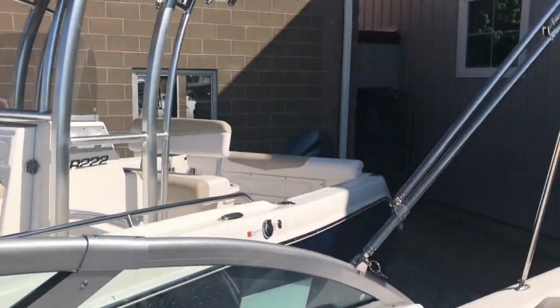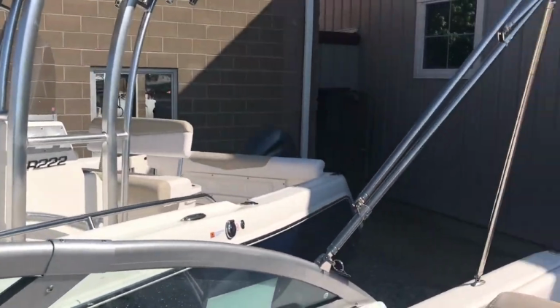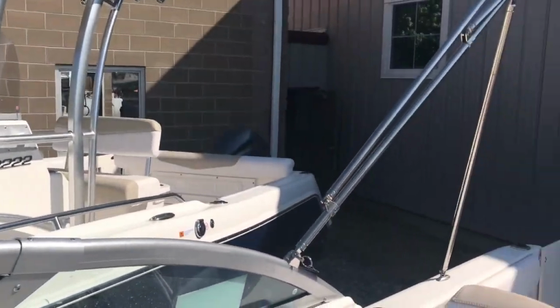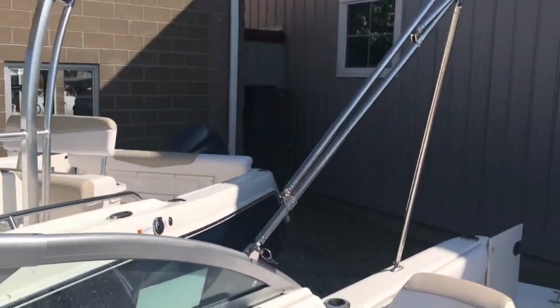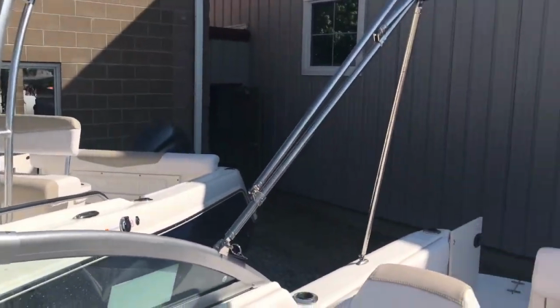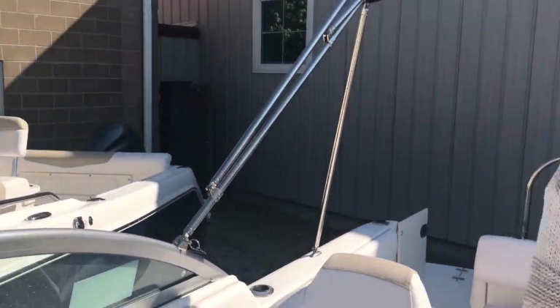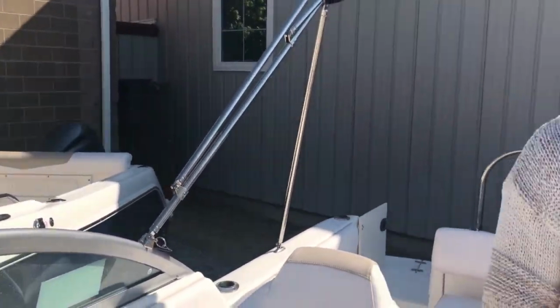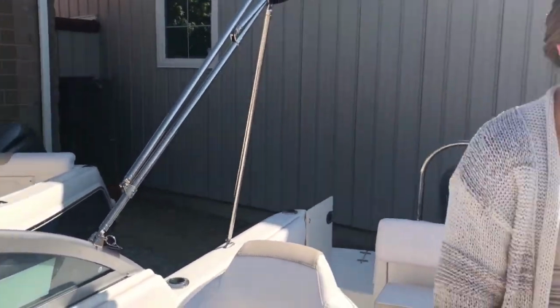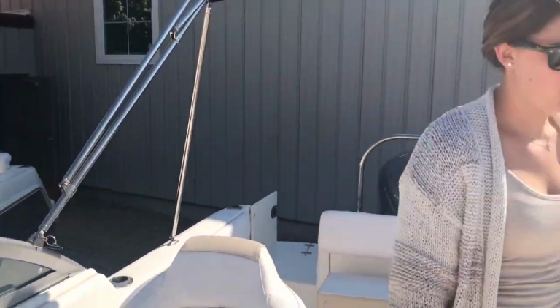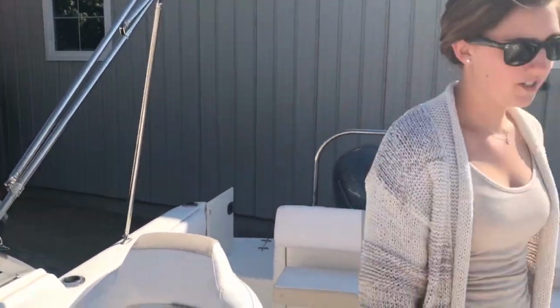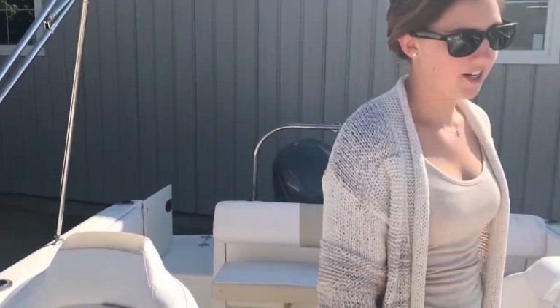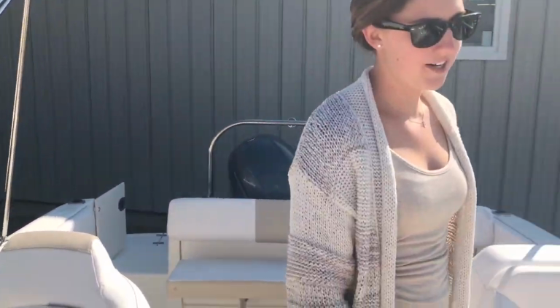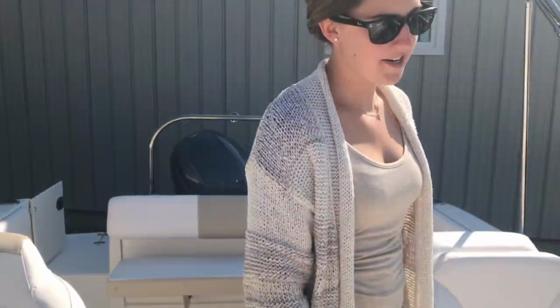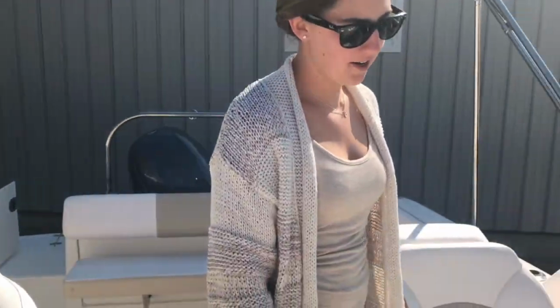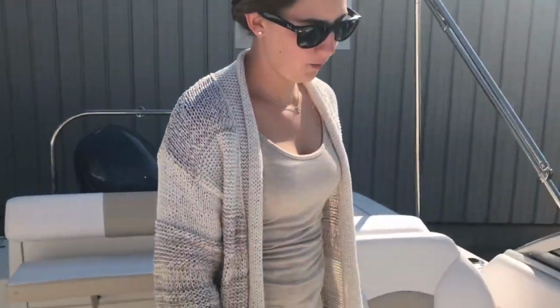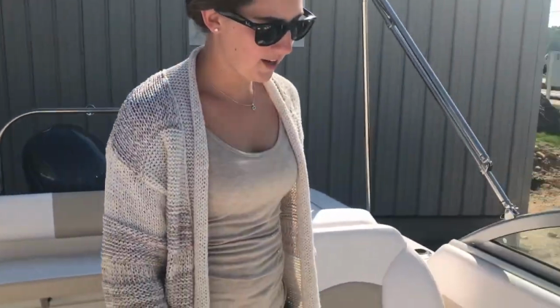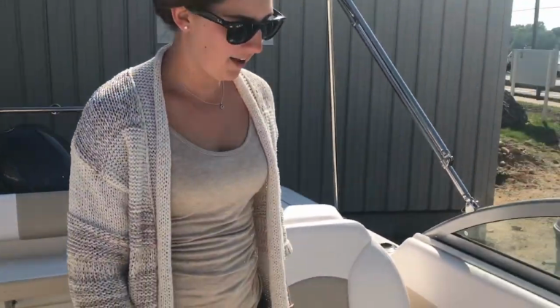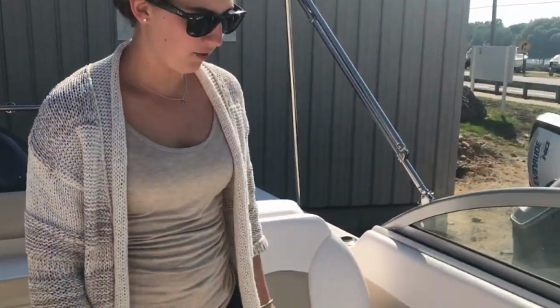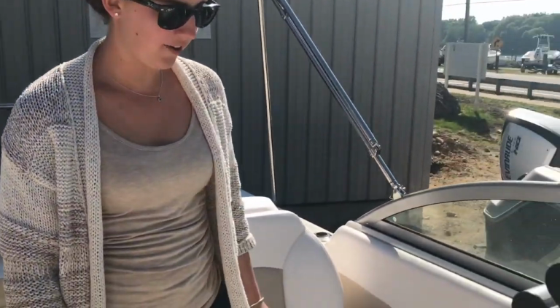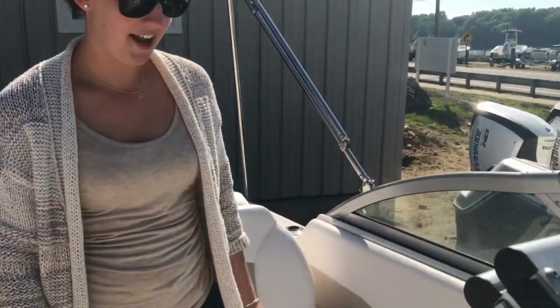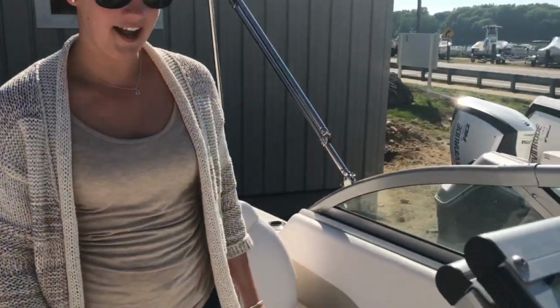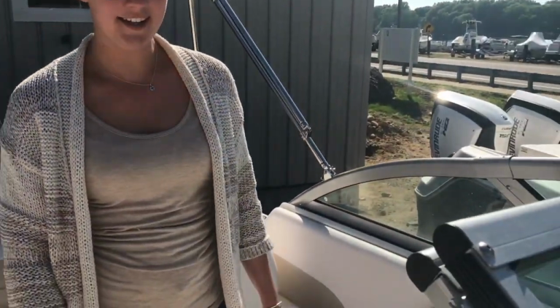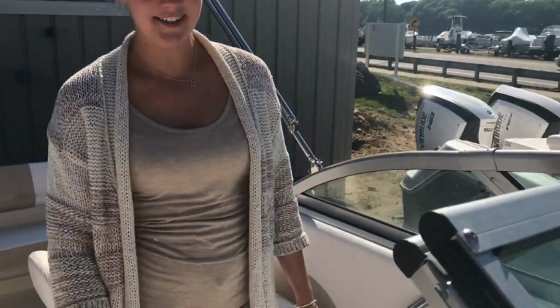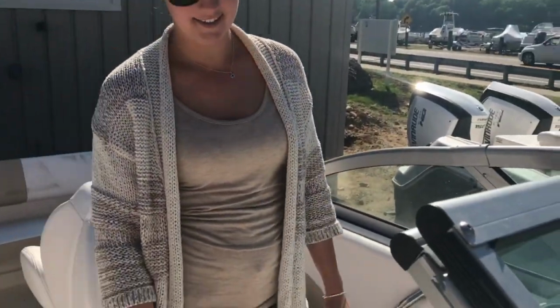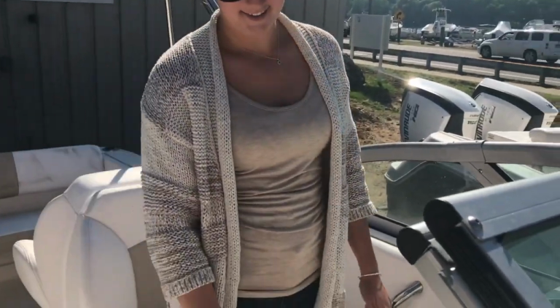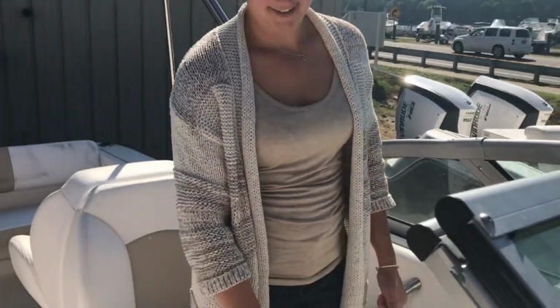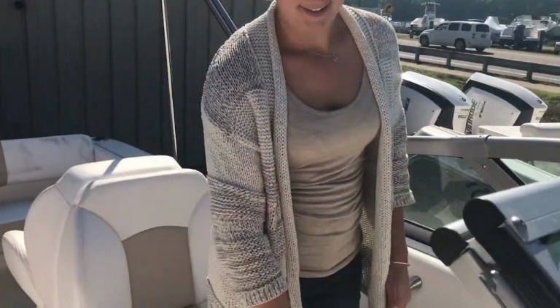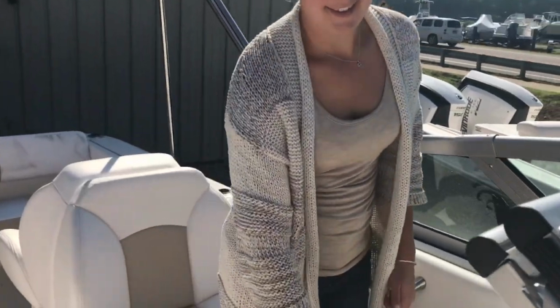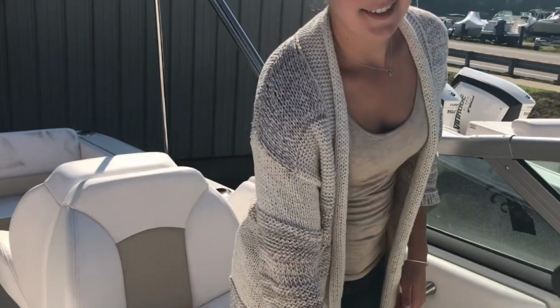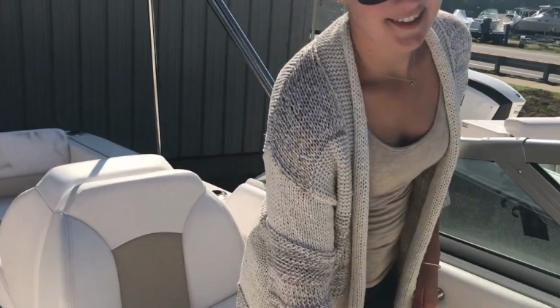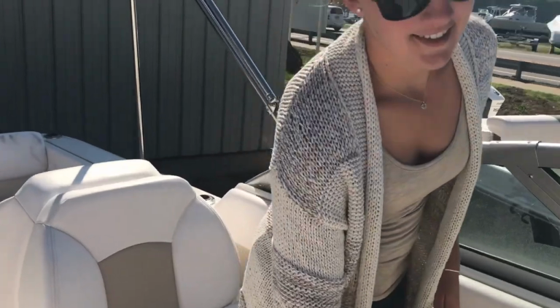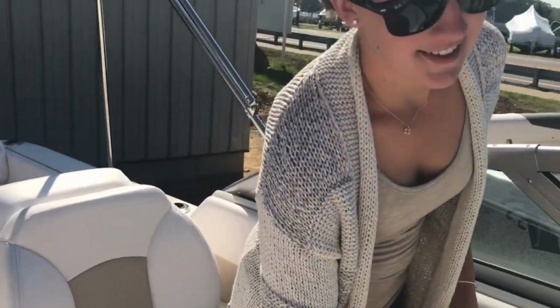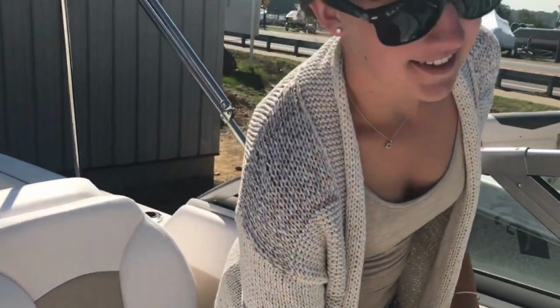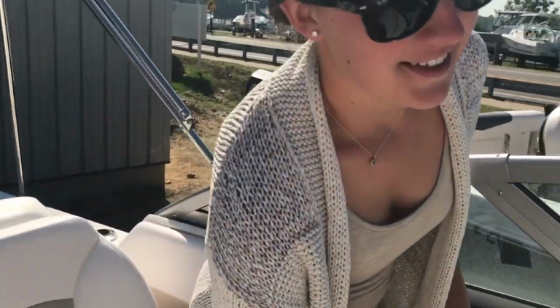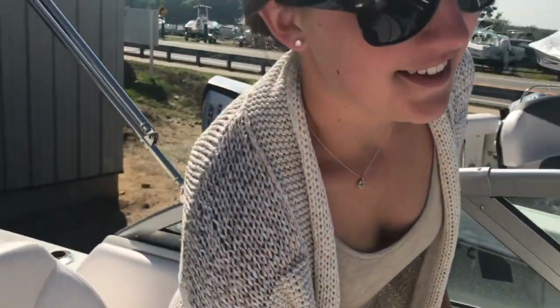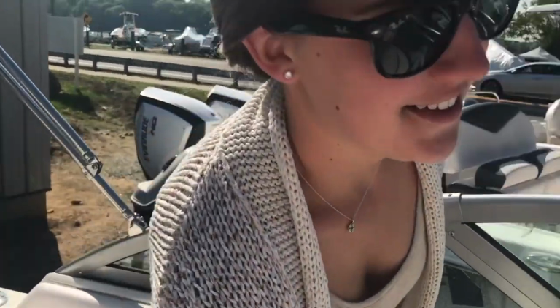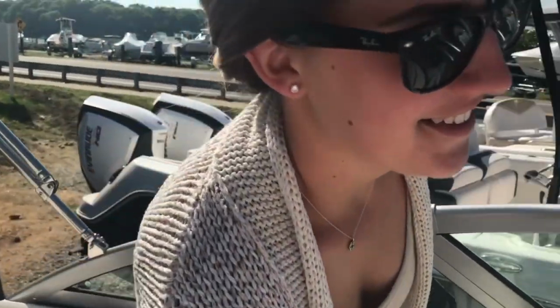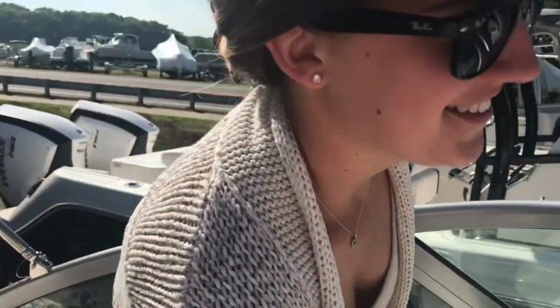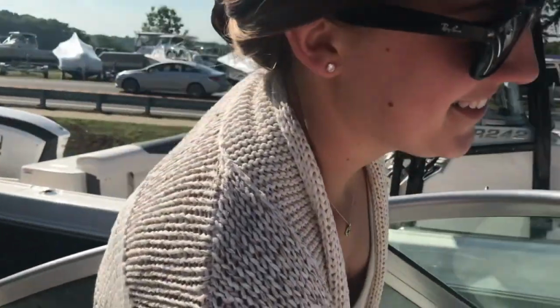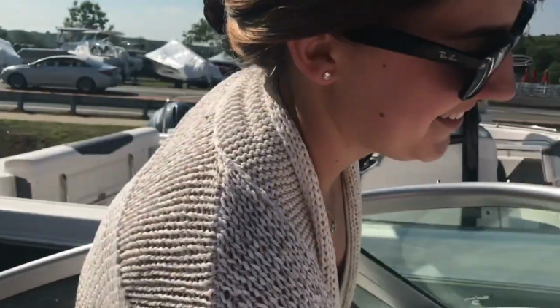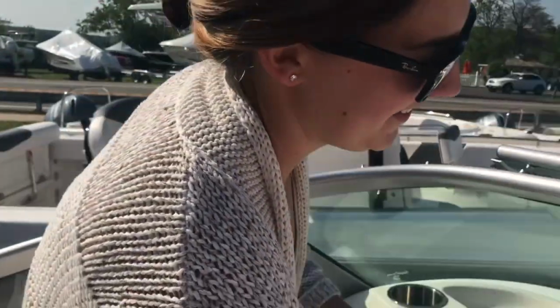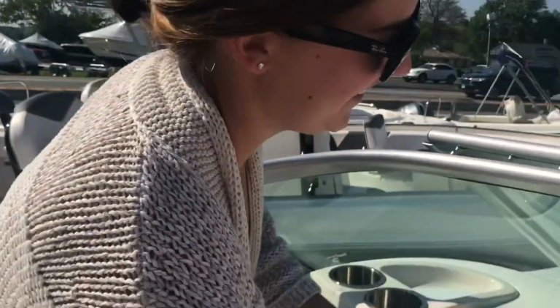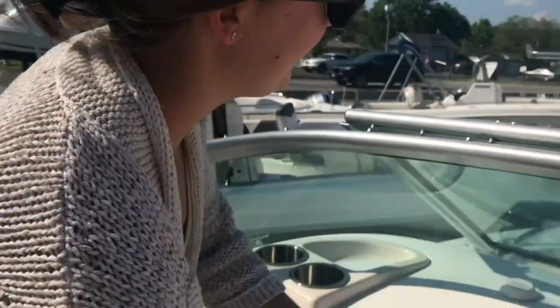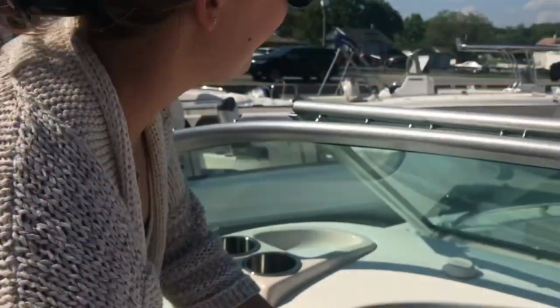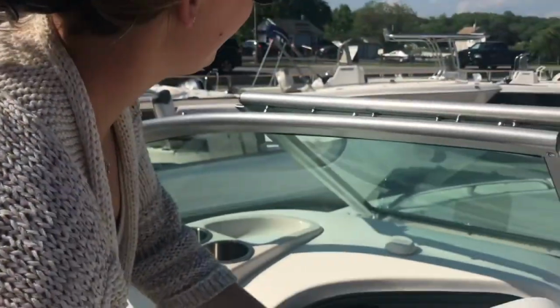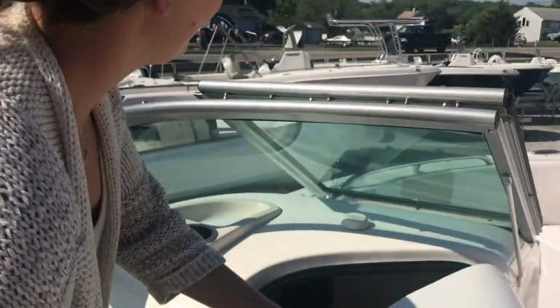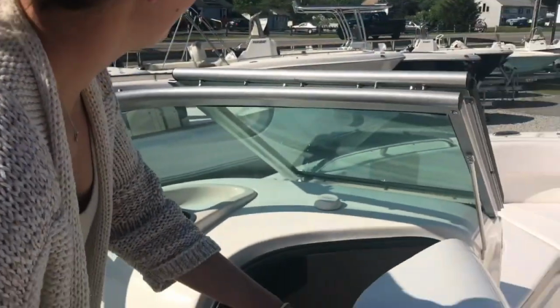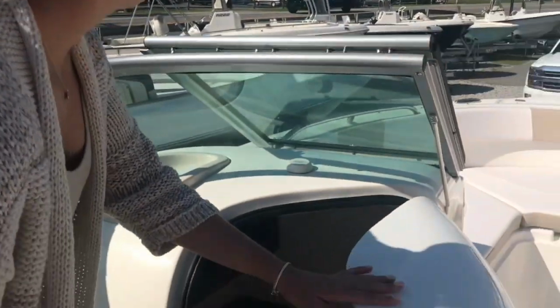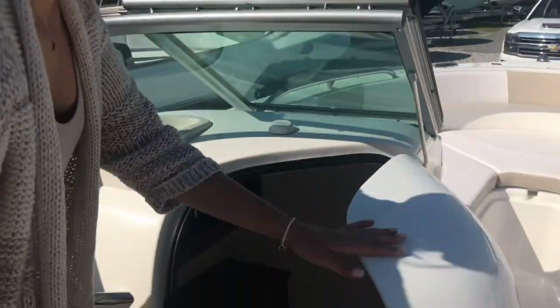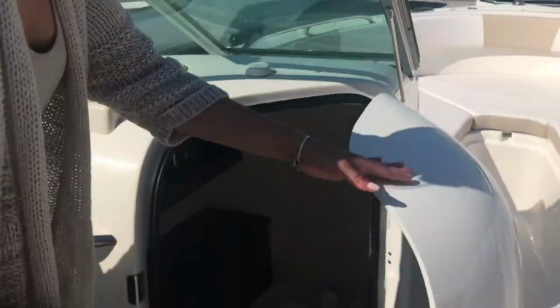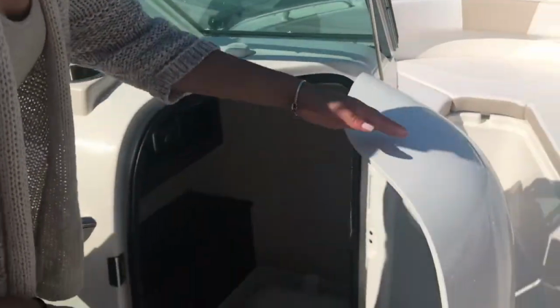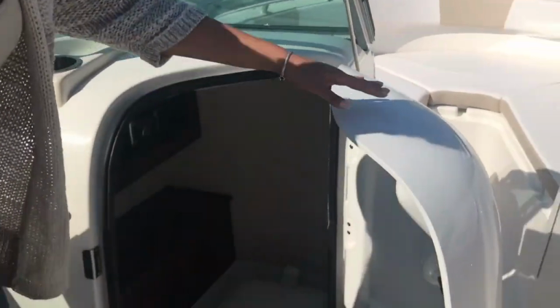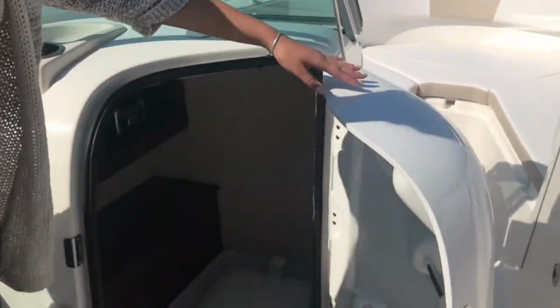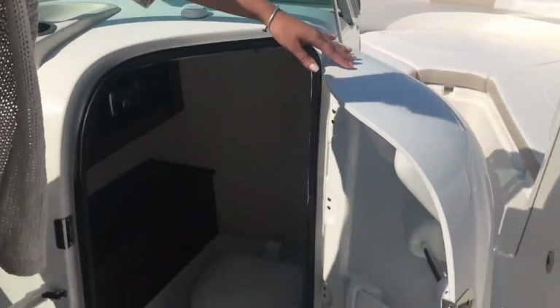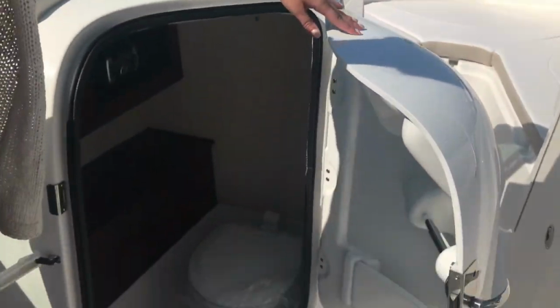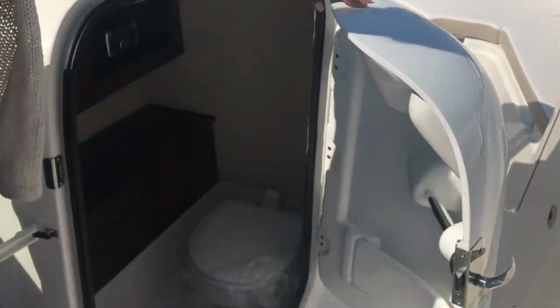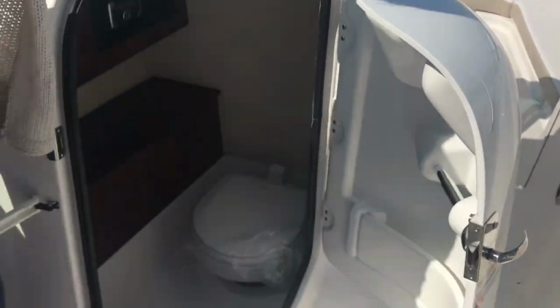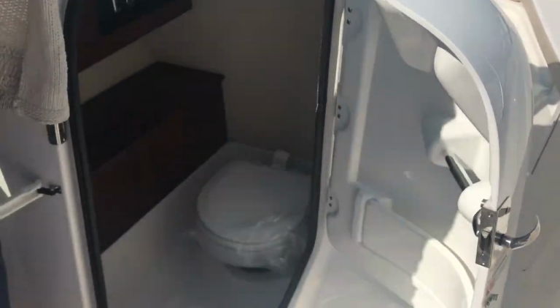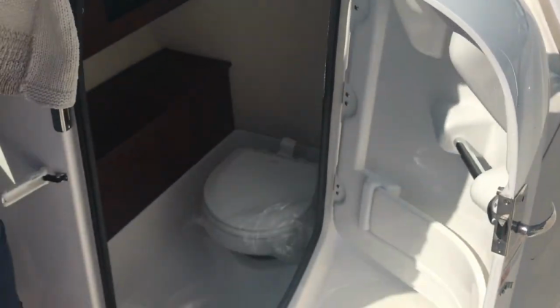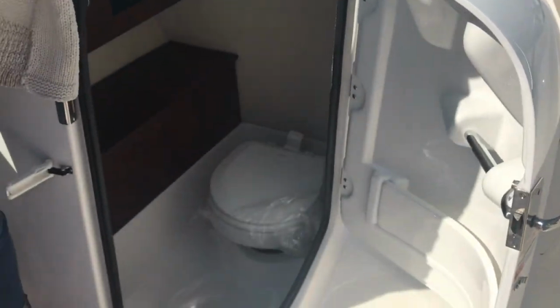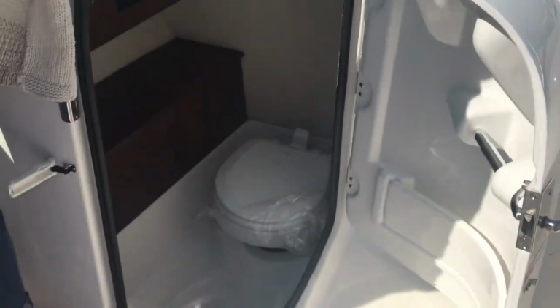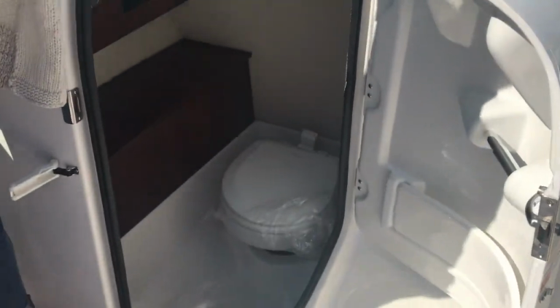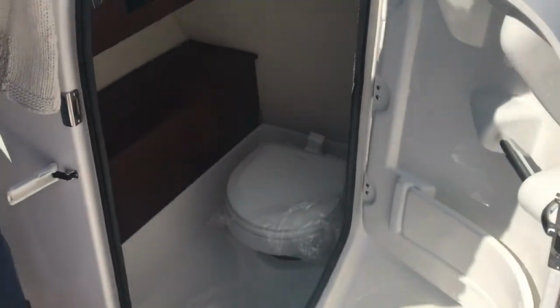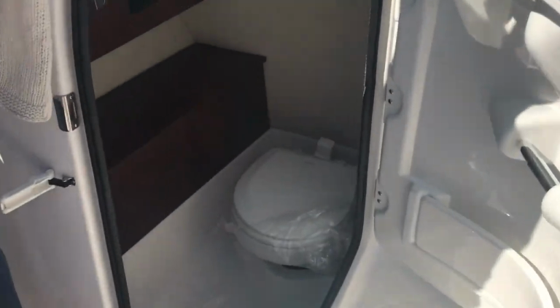Off to the port side here, we have our head — a big head area in there.